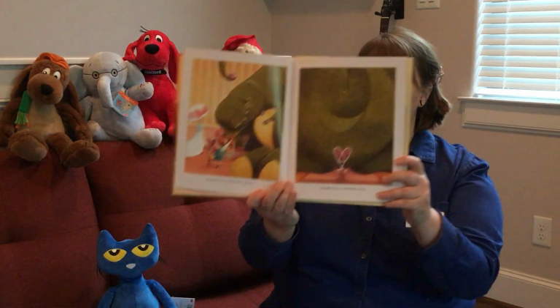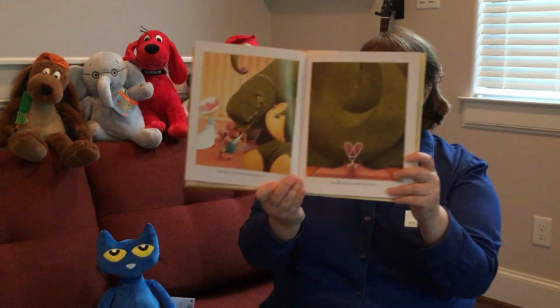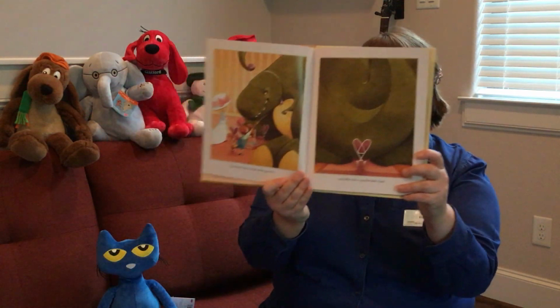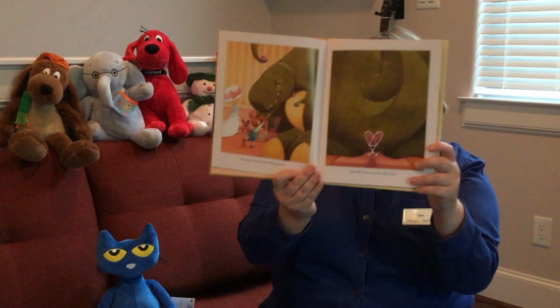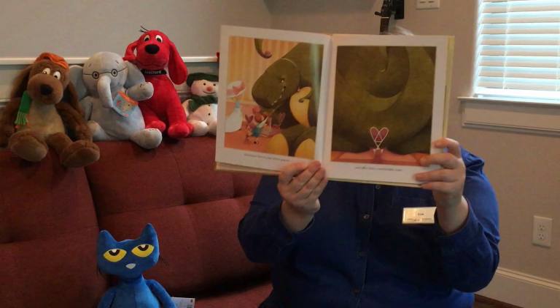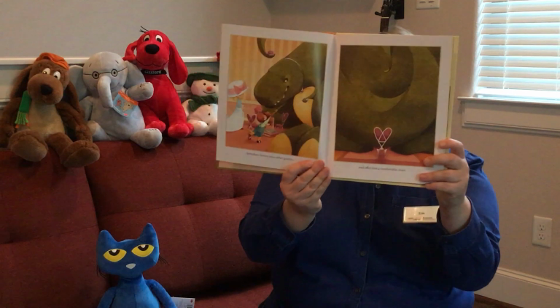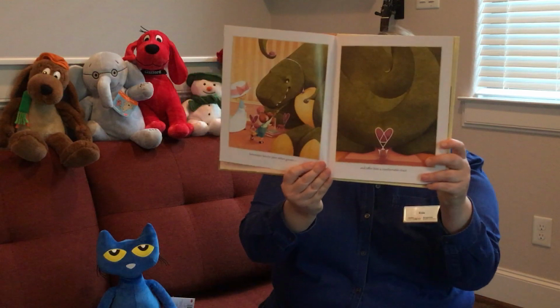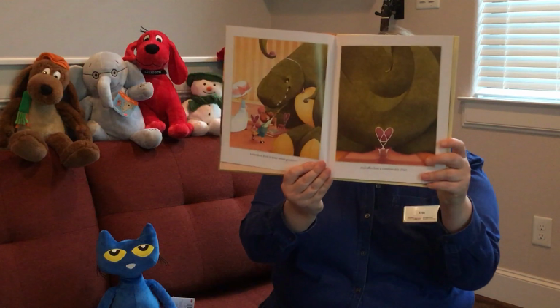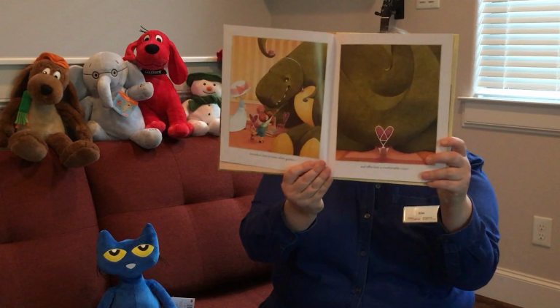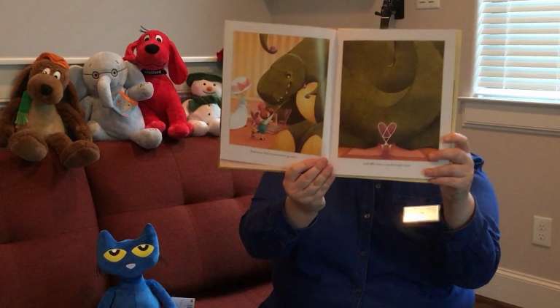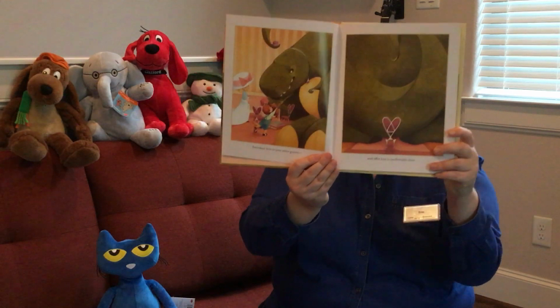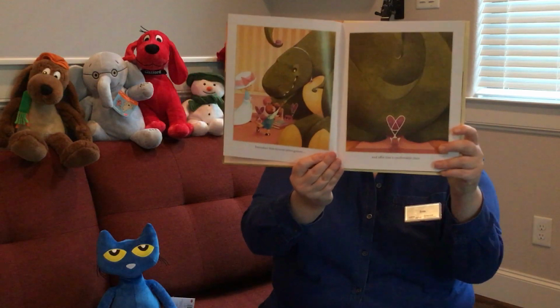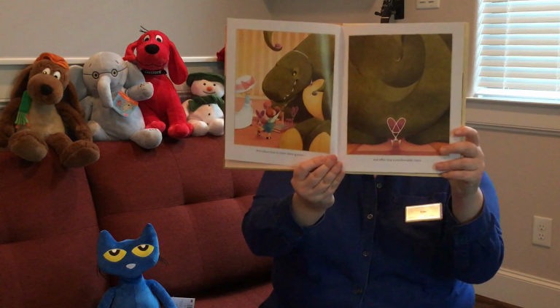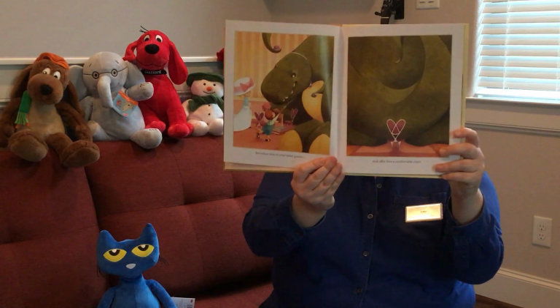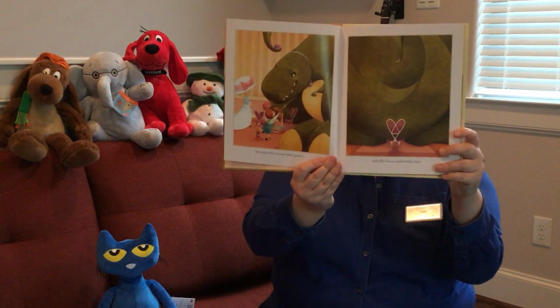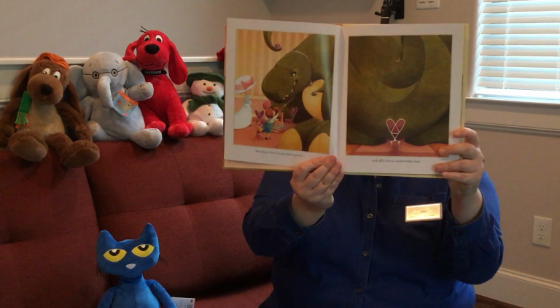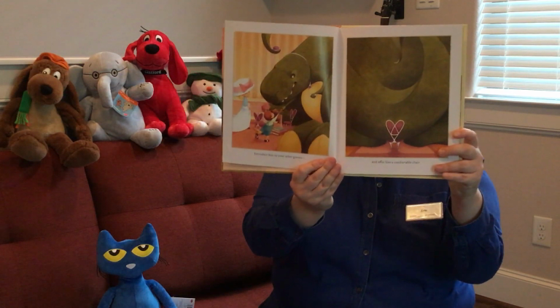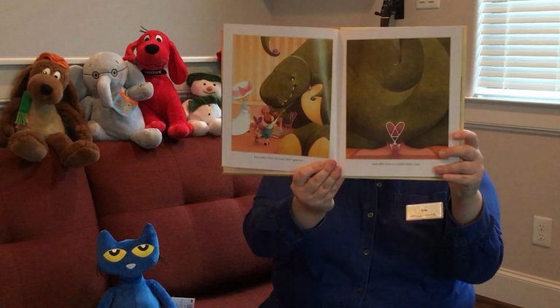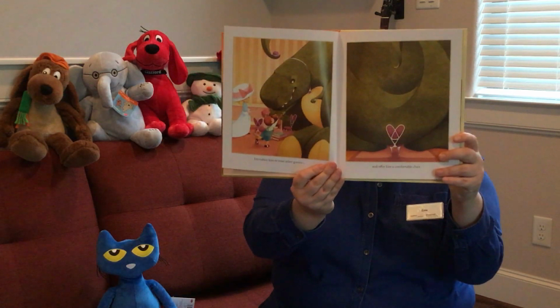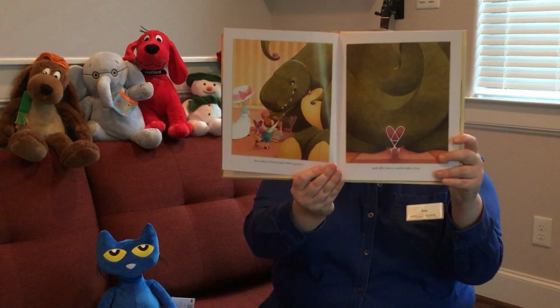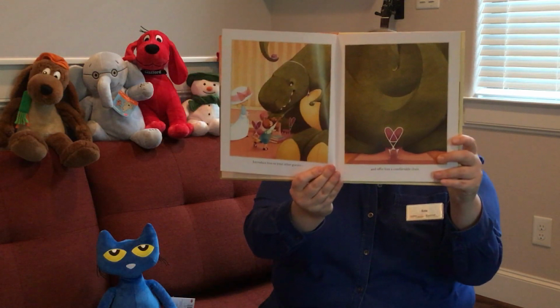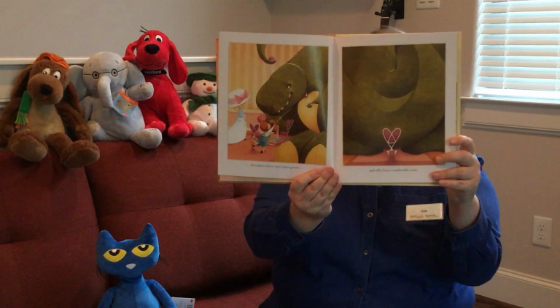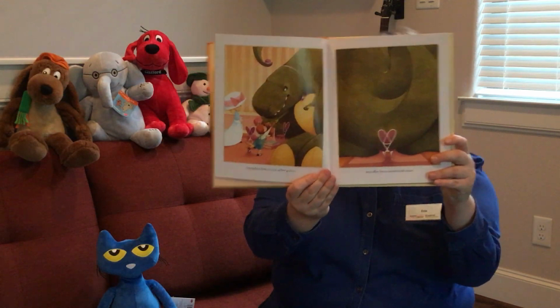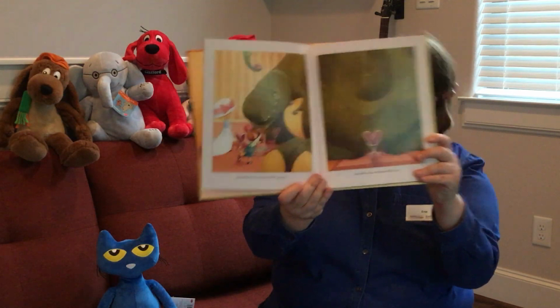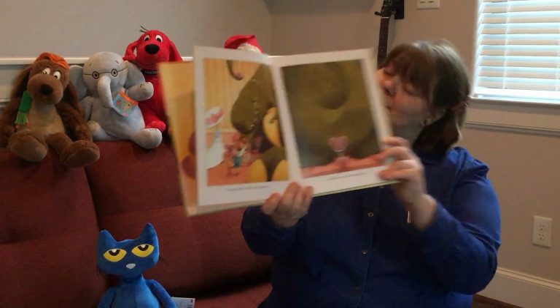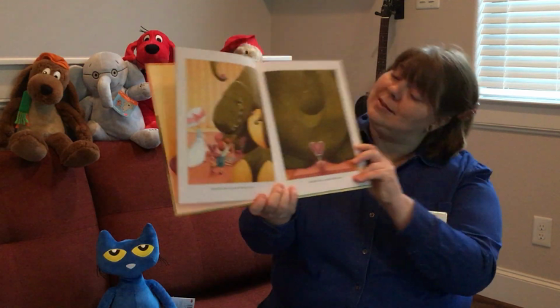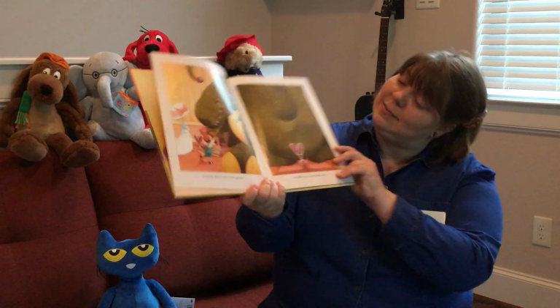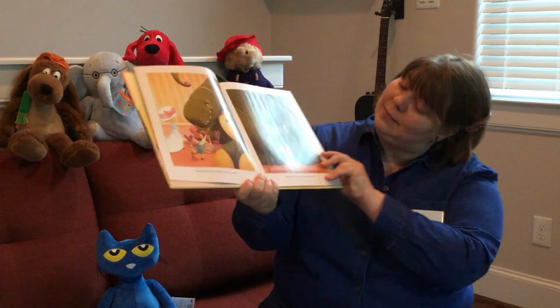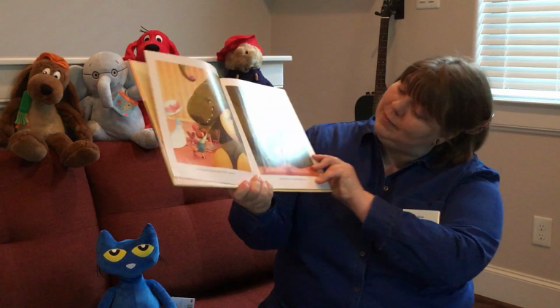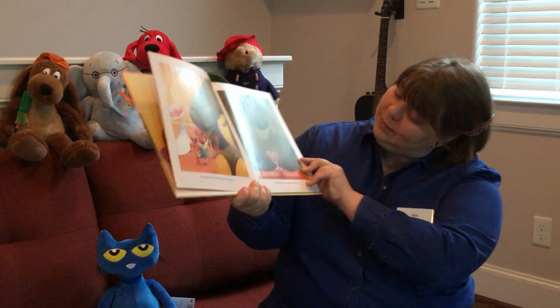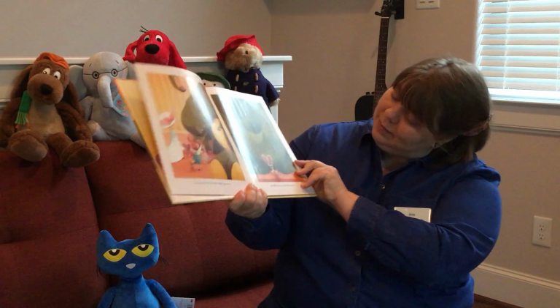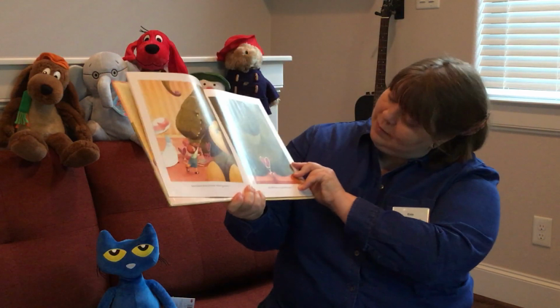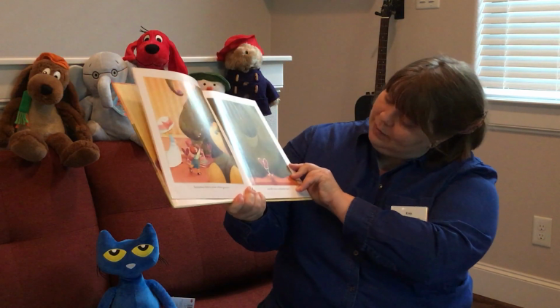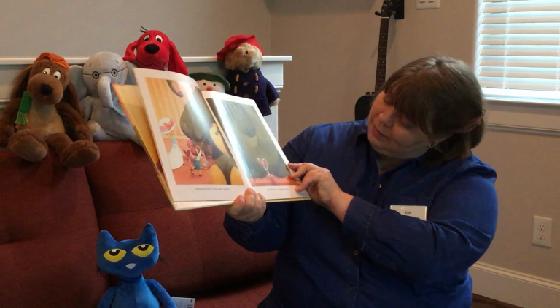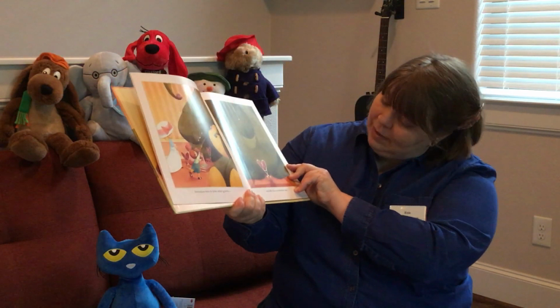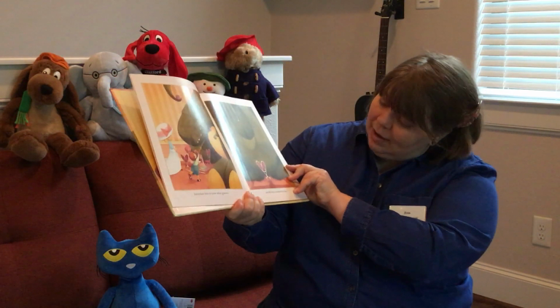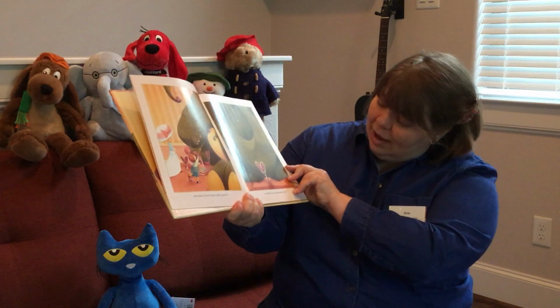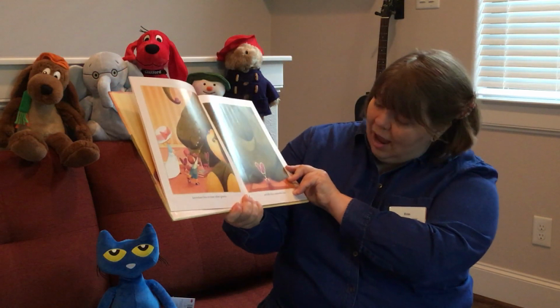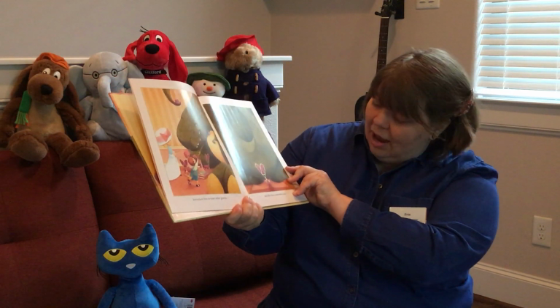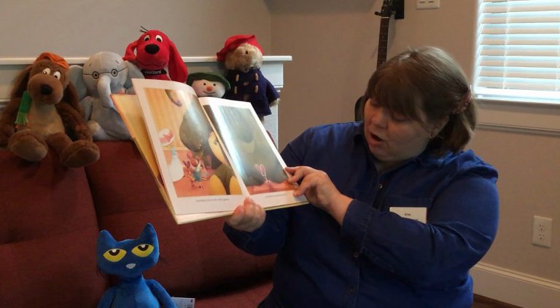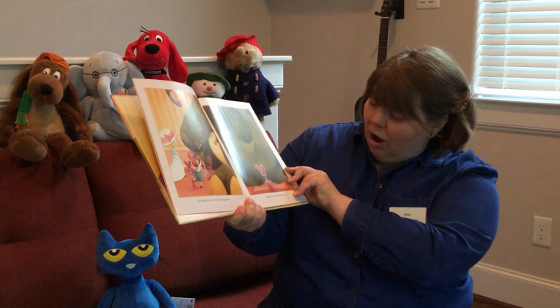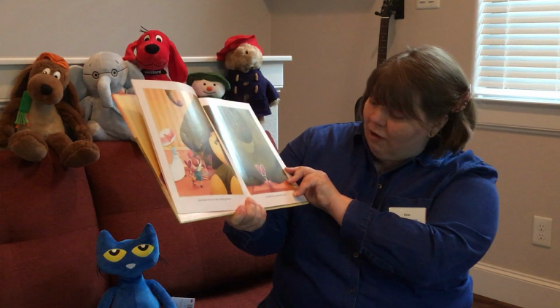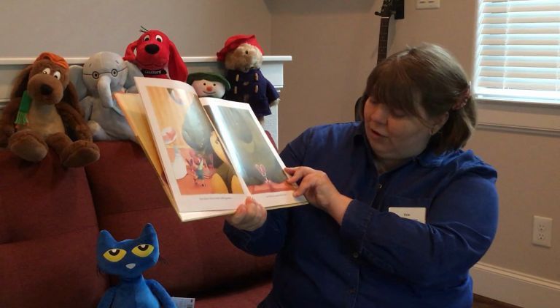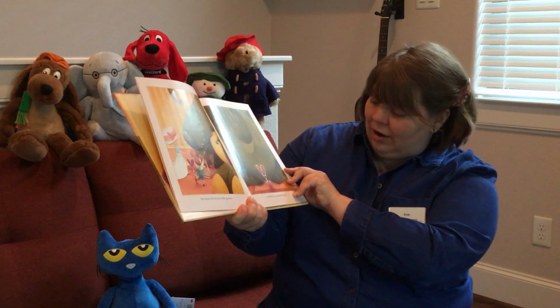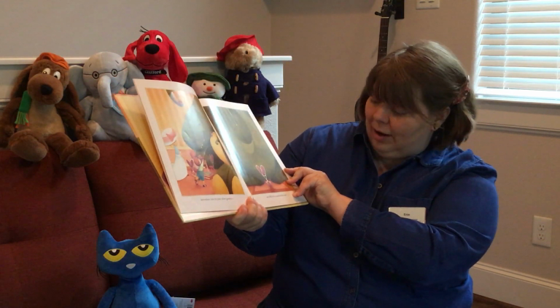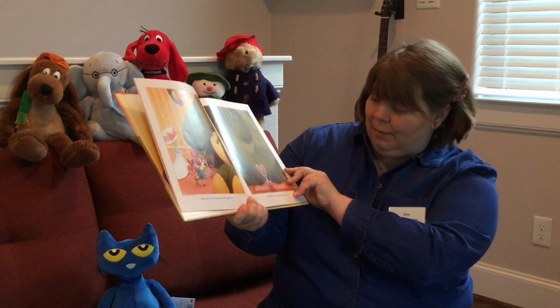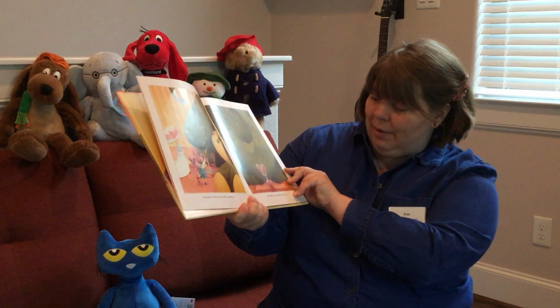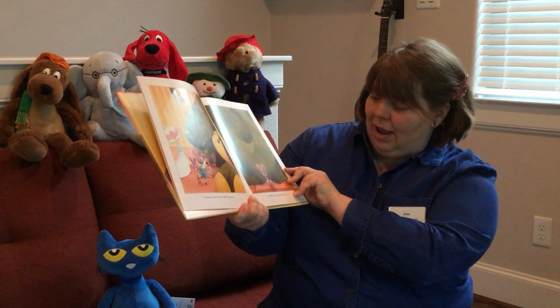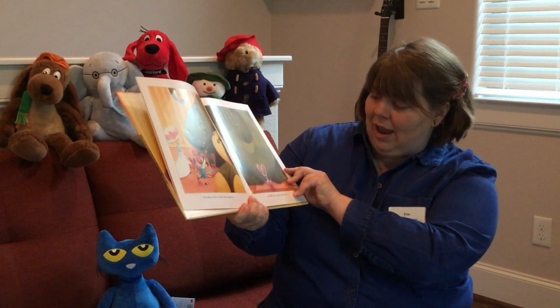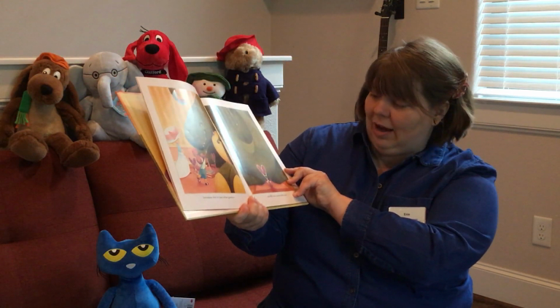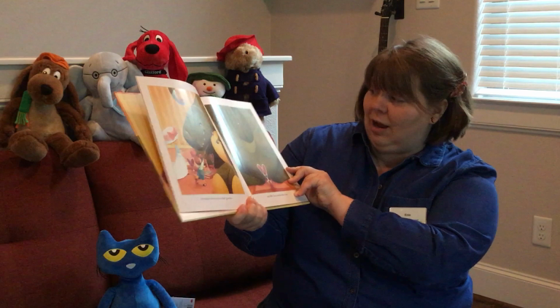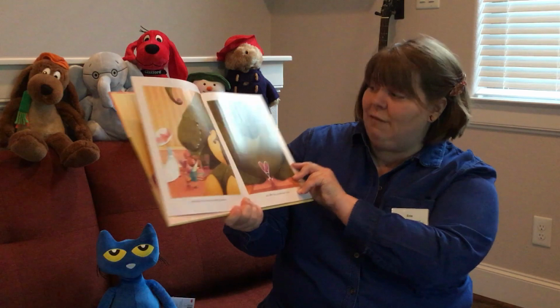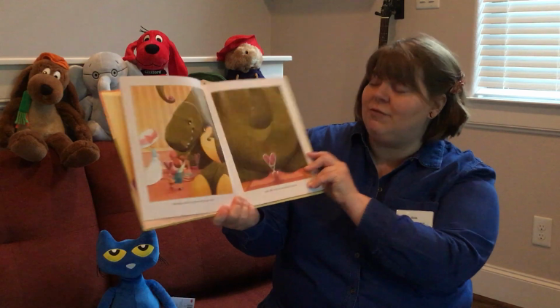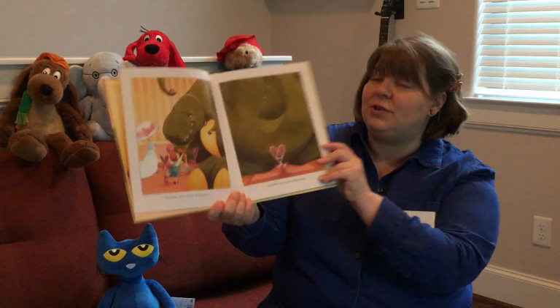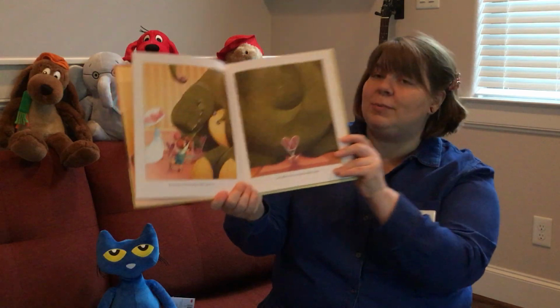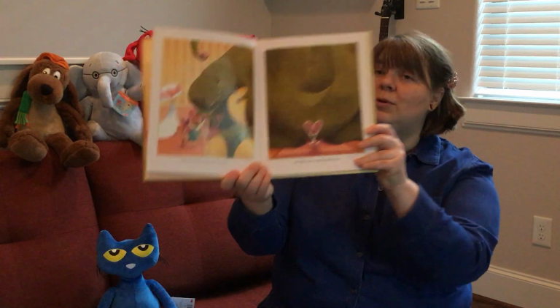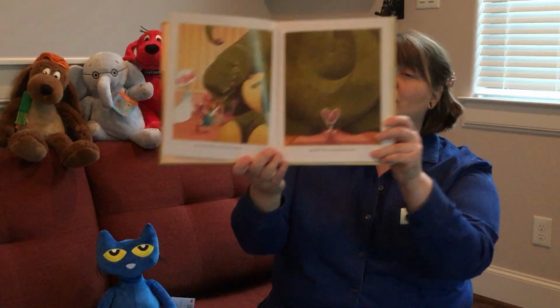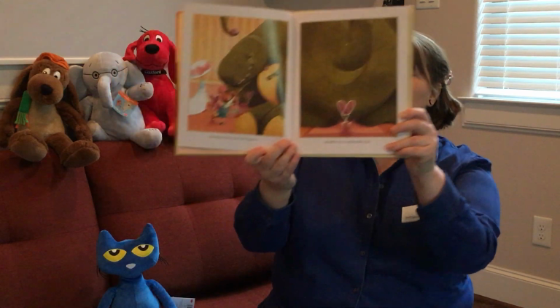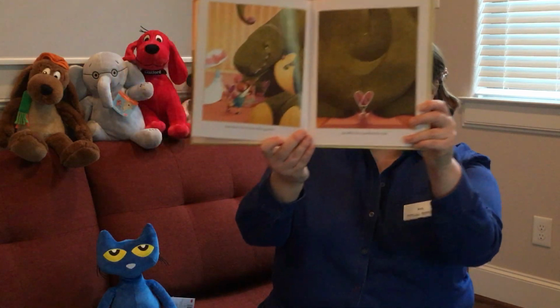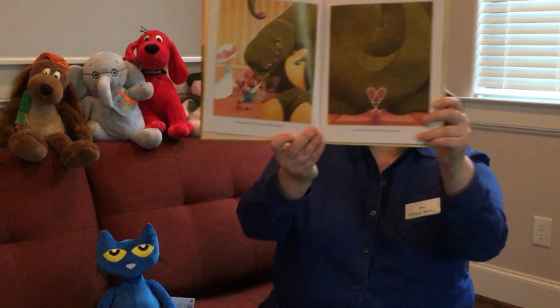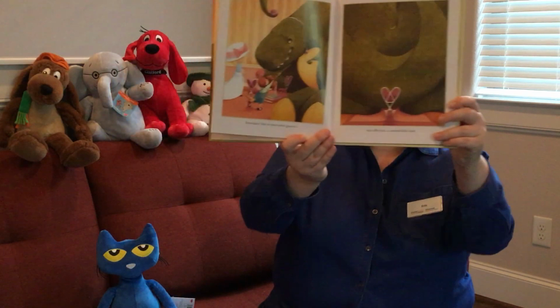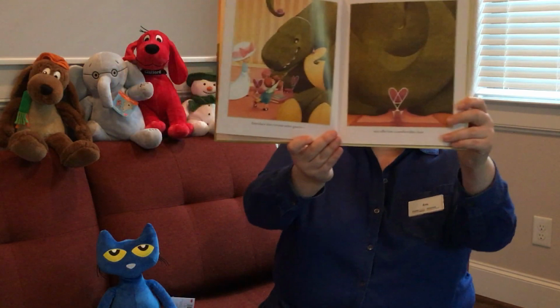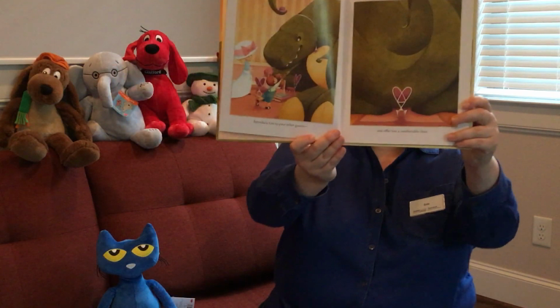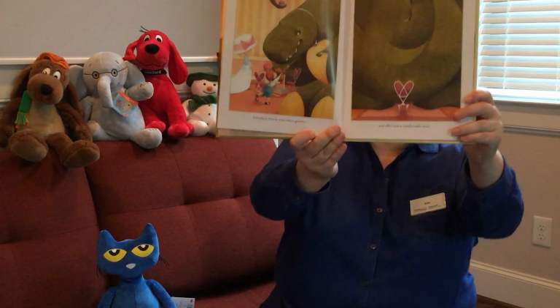Introduce him to your other guests. And offer him a comfortable chair.